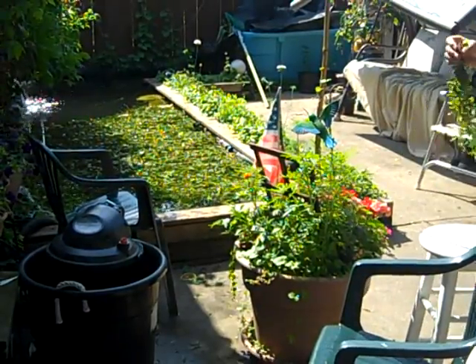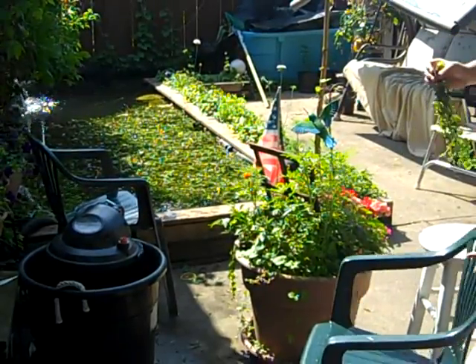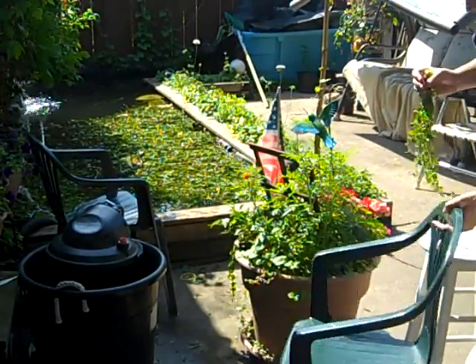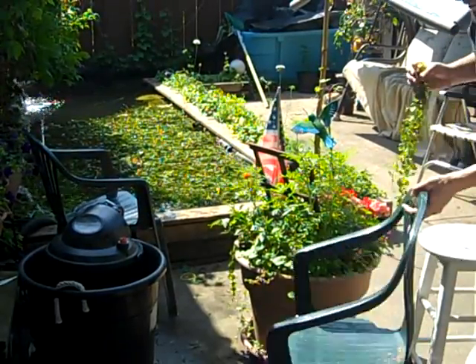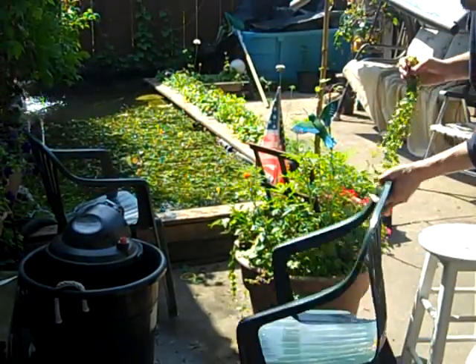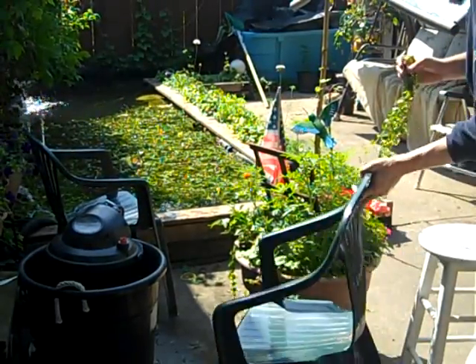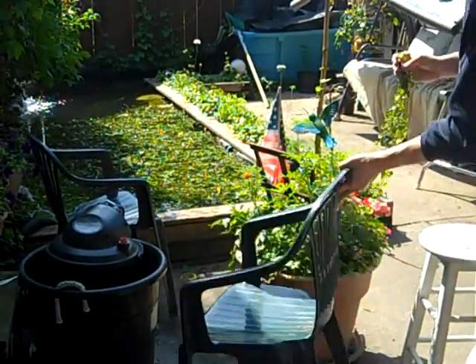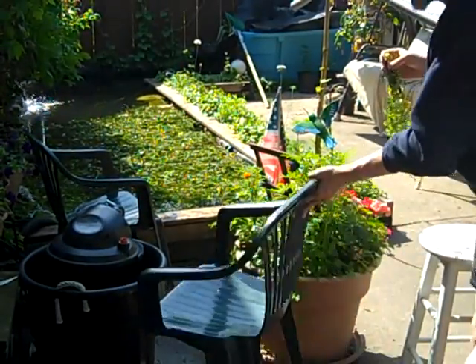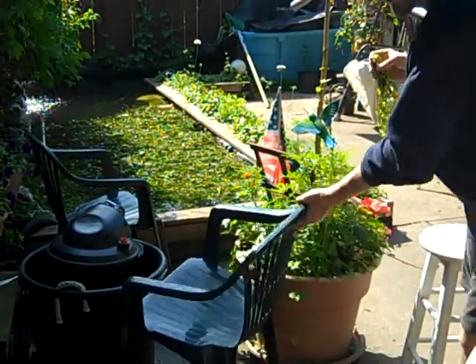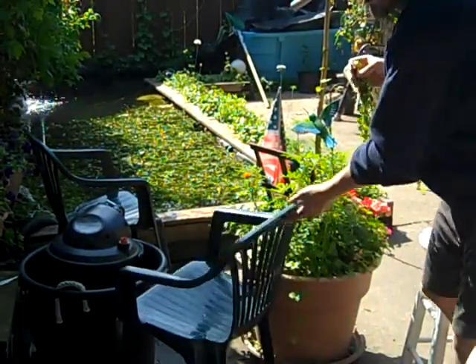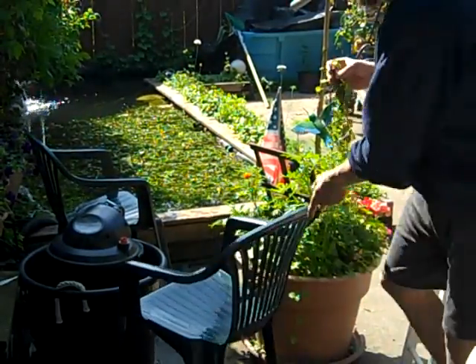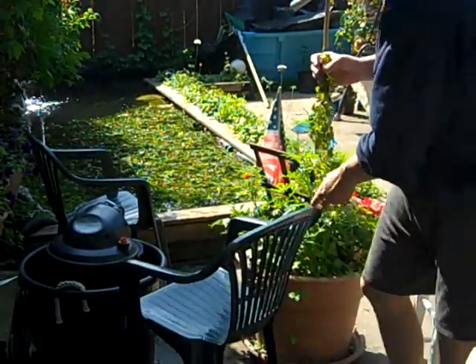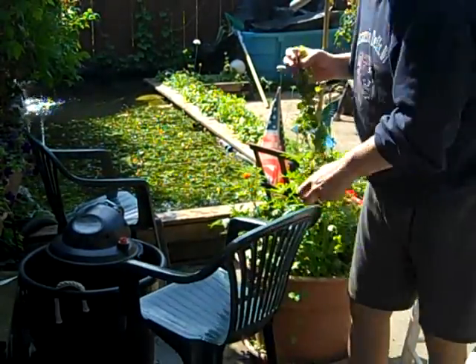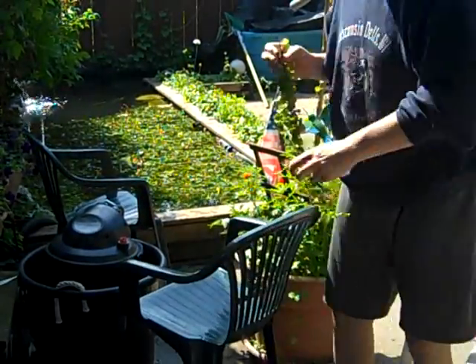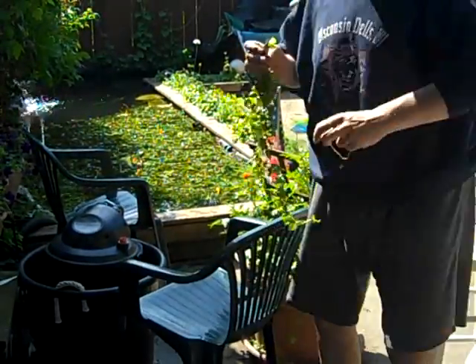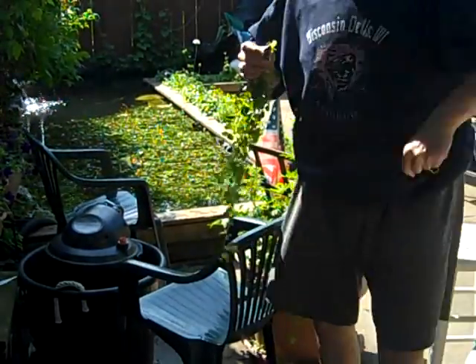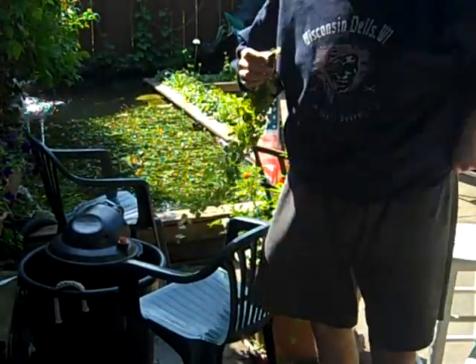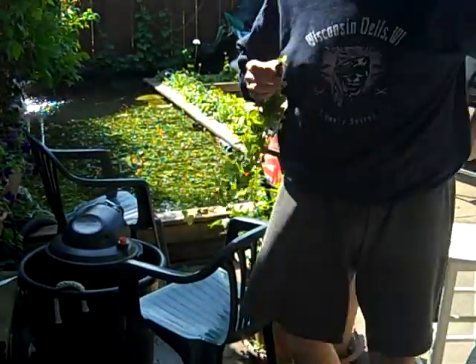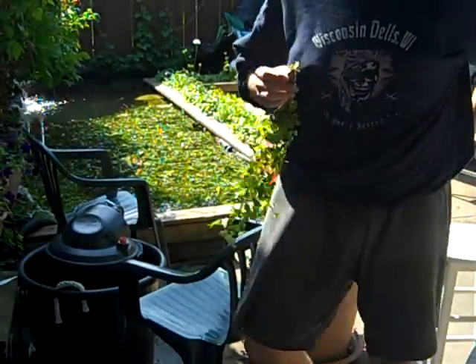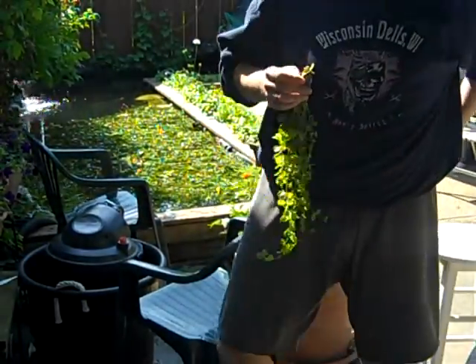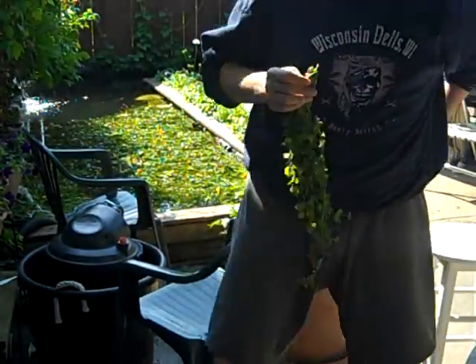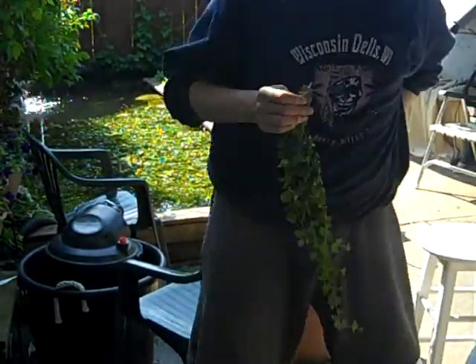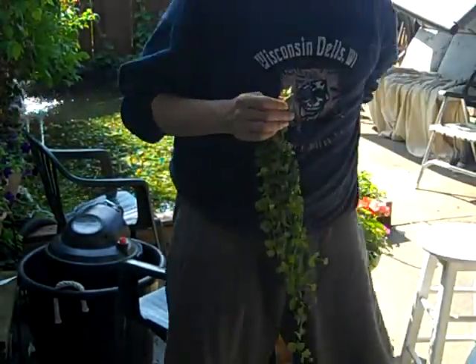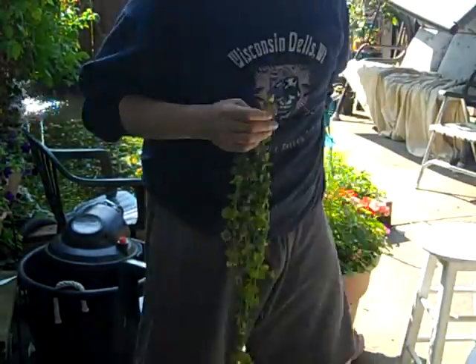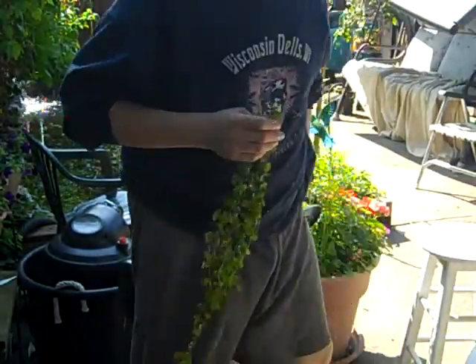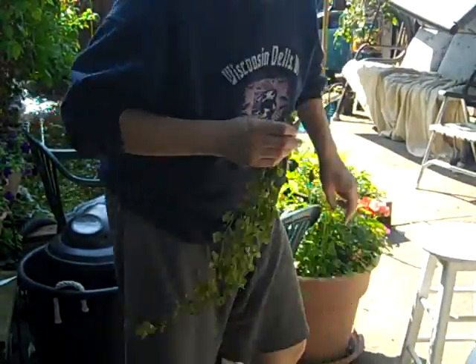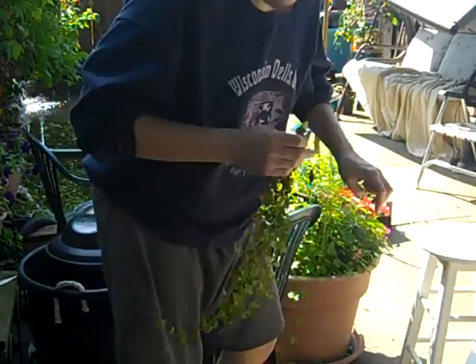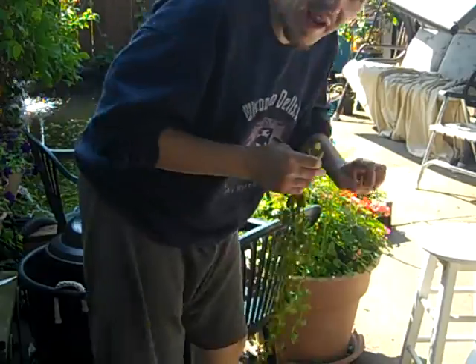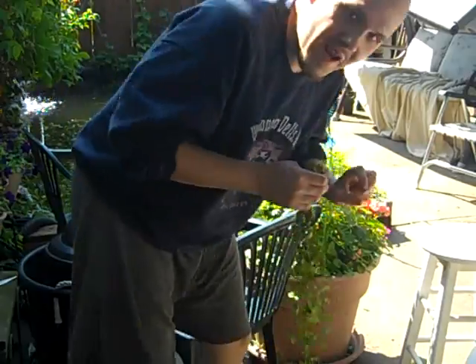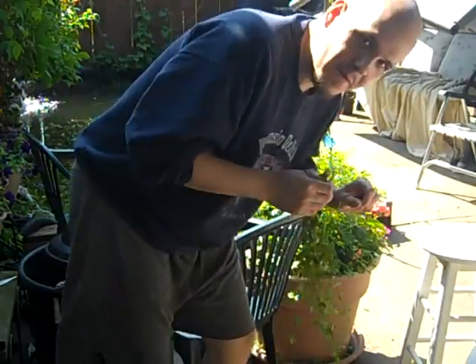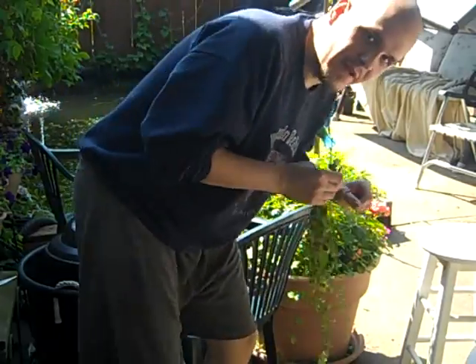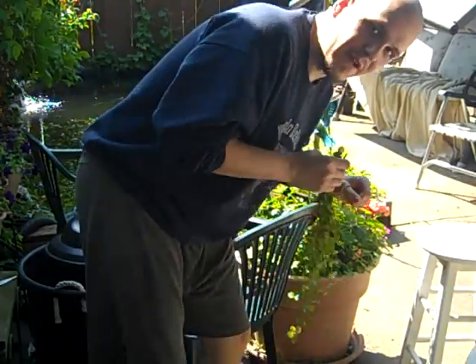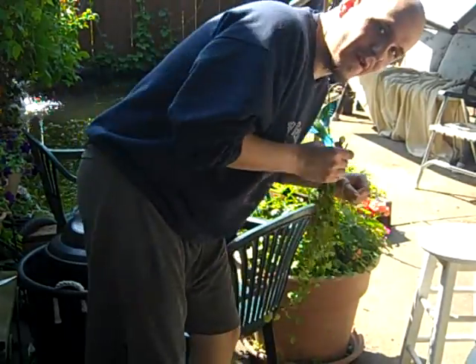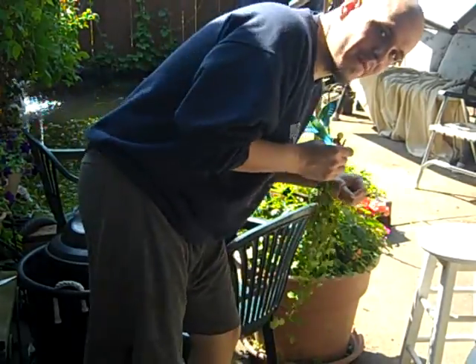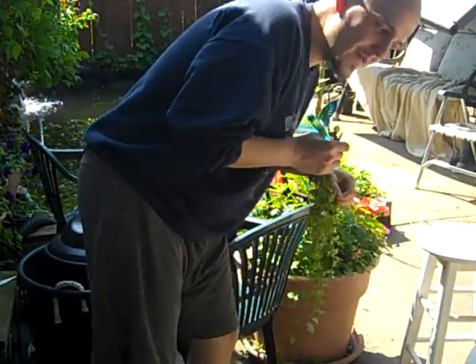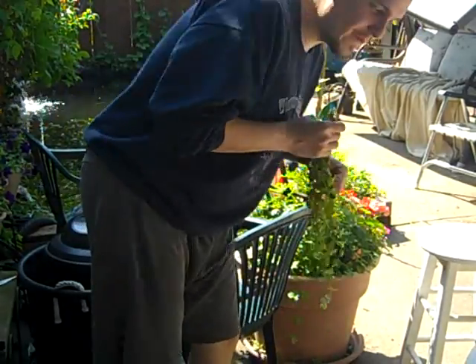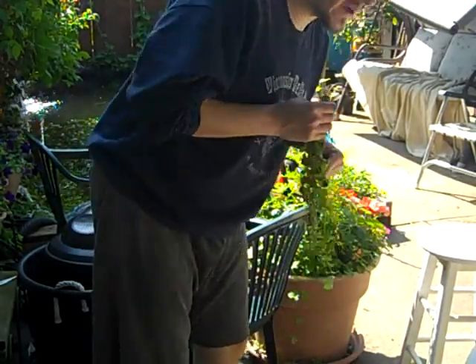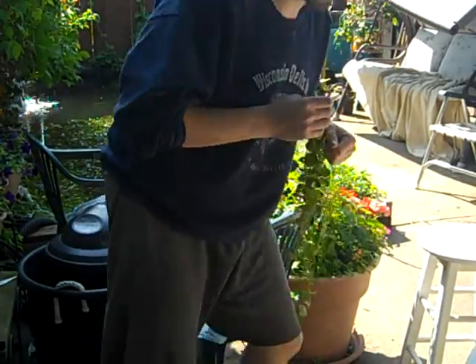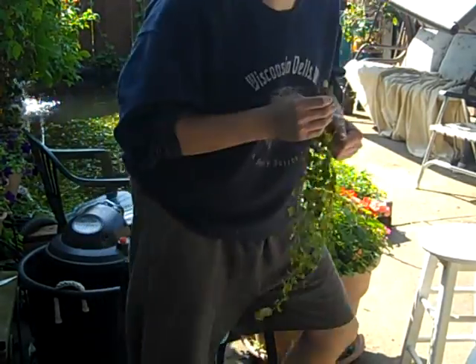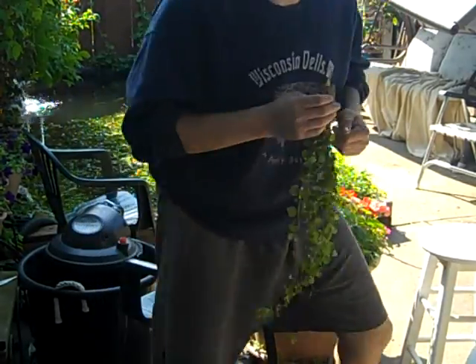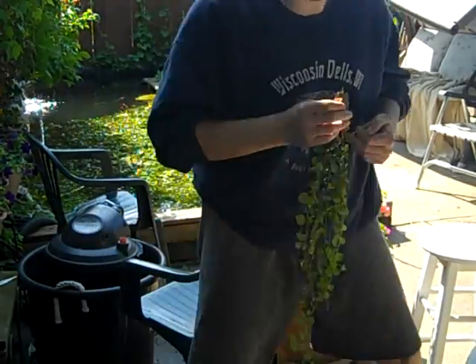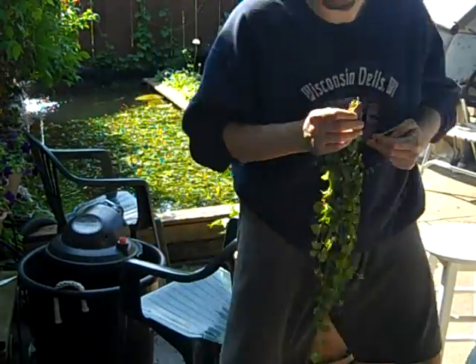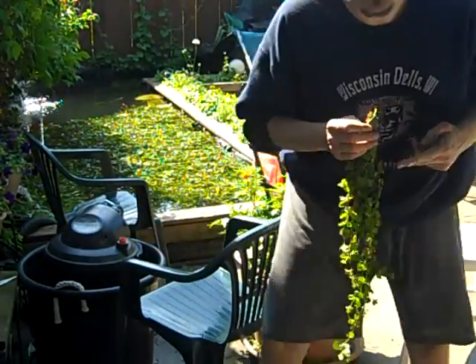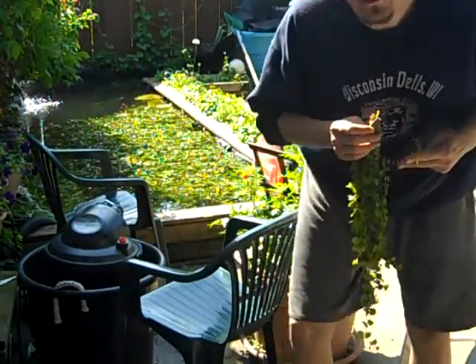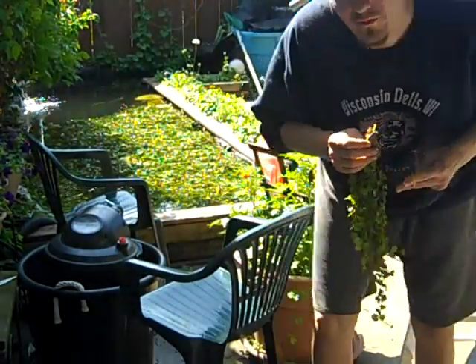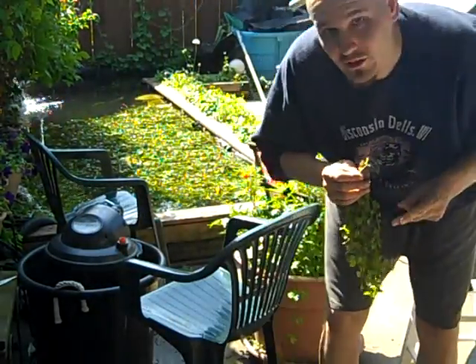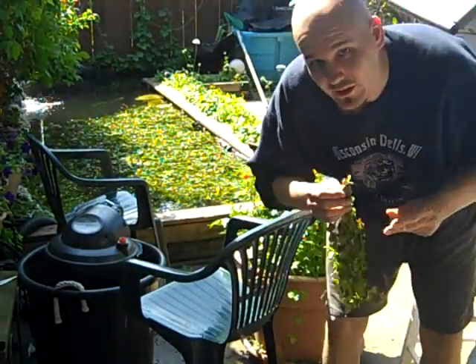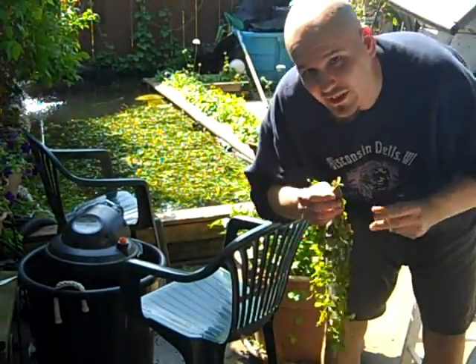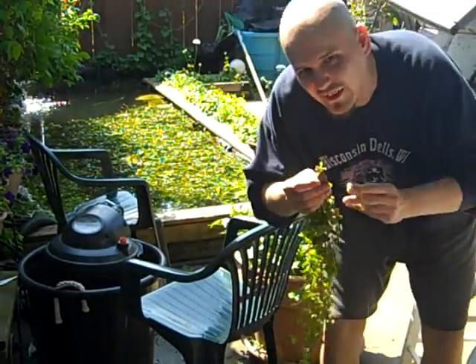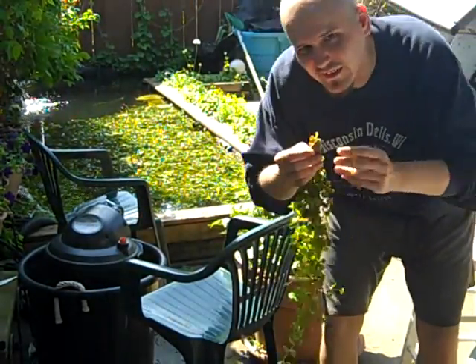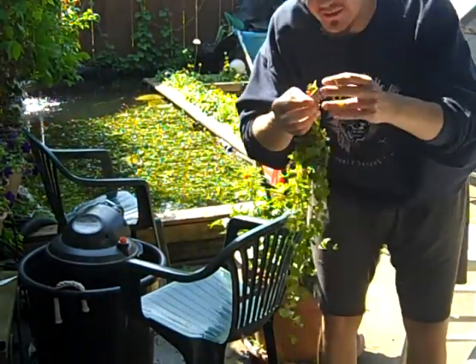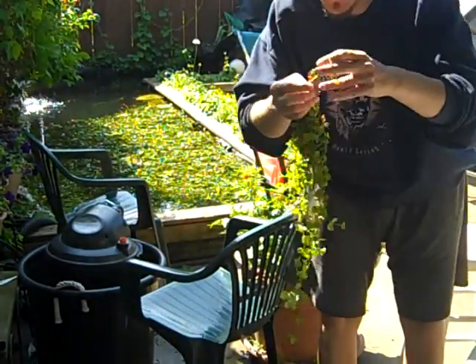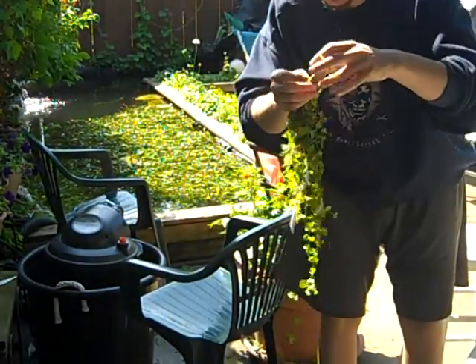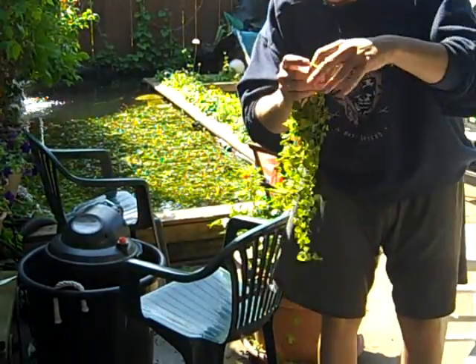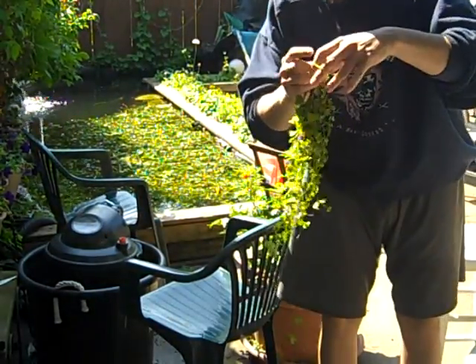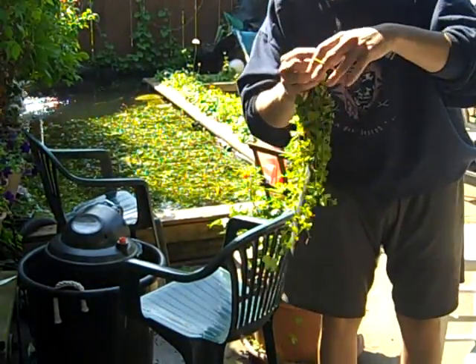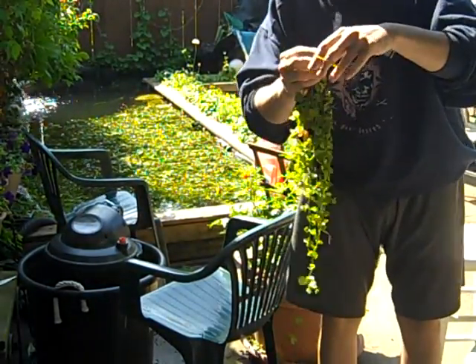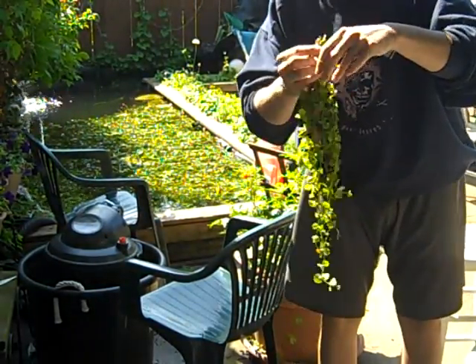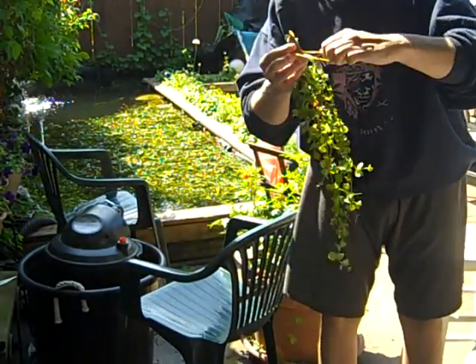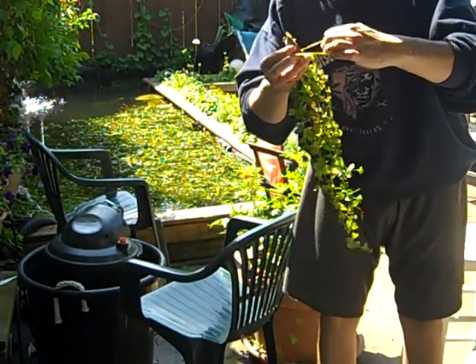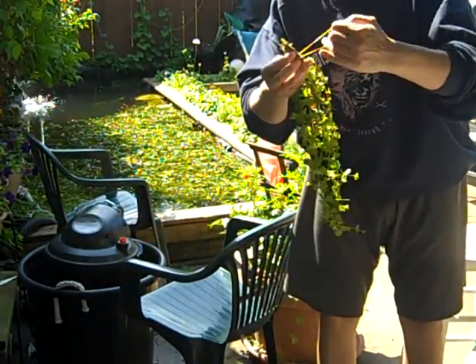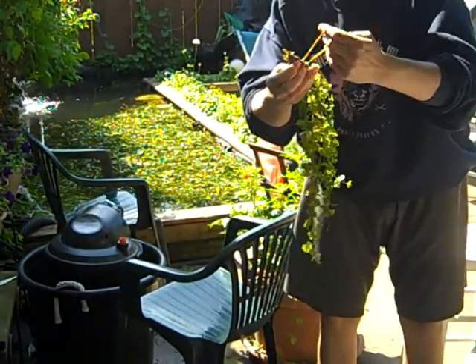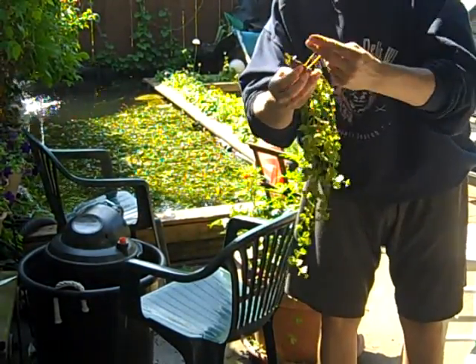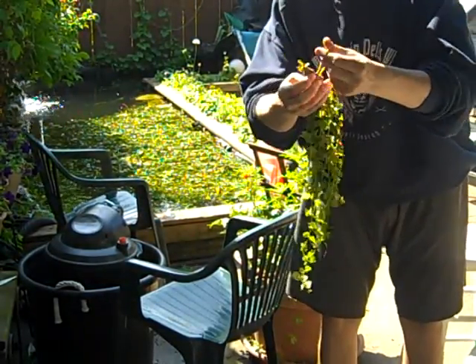I'll try to get closer over by the camera here. I've got this mounted in a very interesting position, I guess.